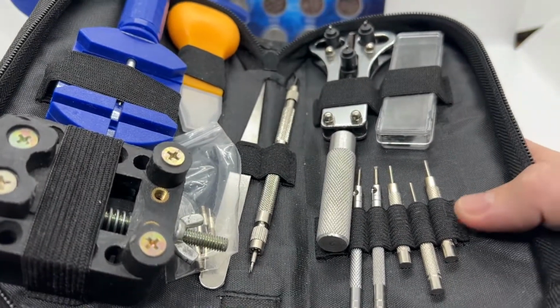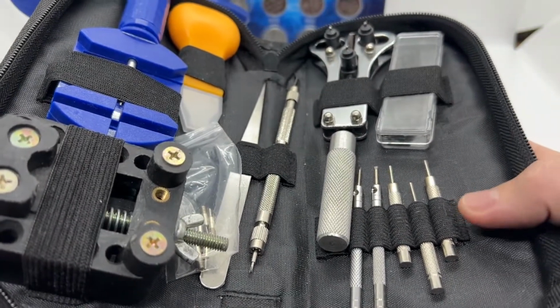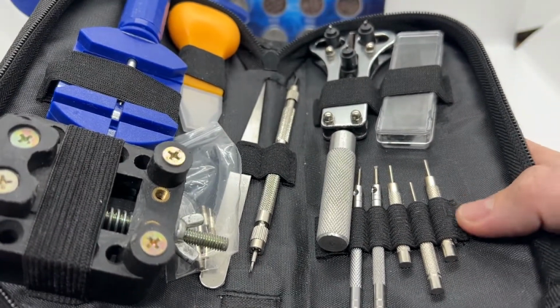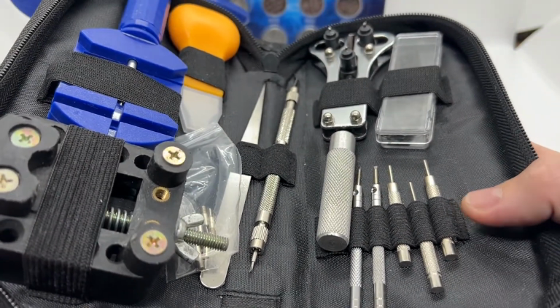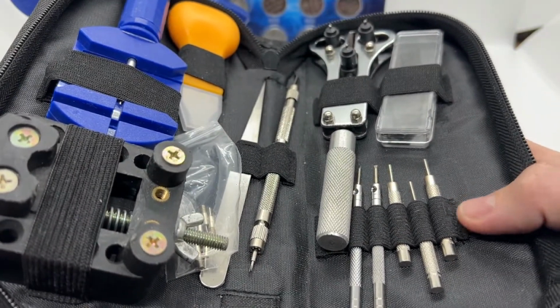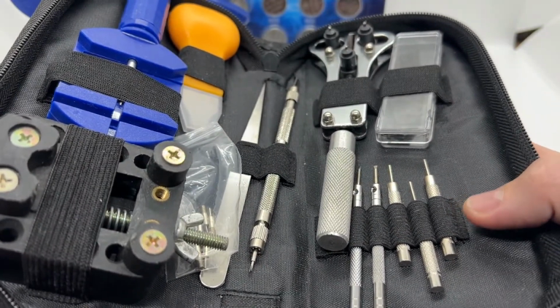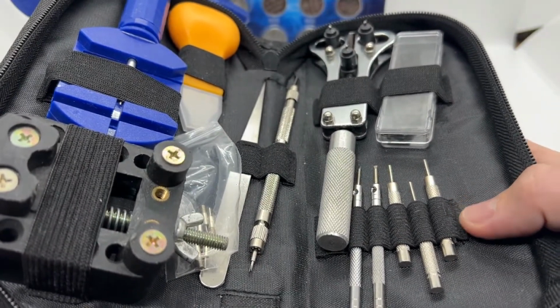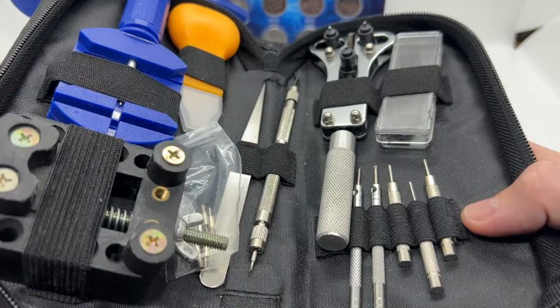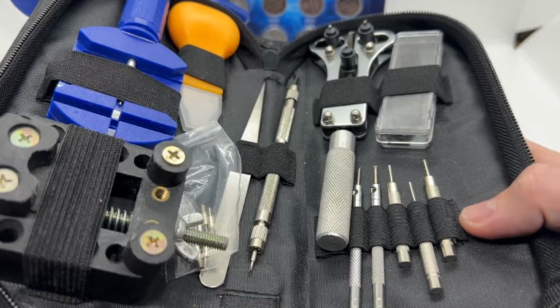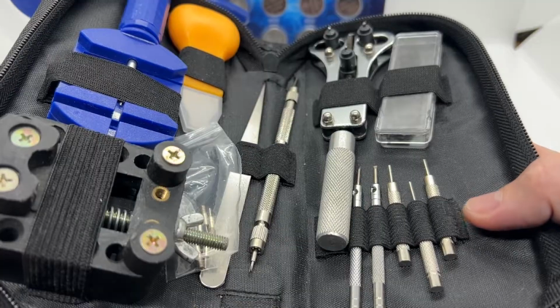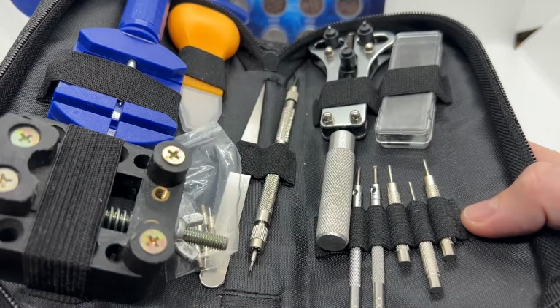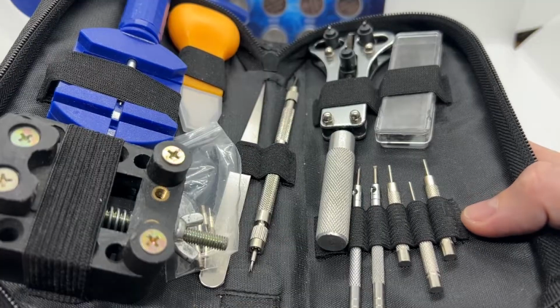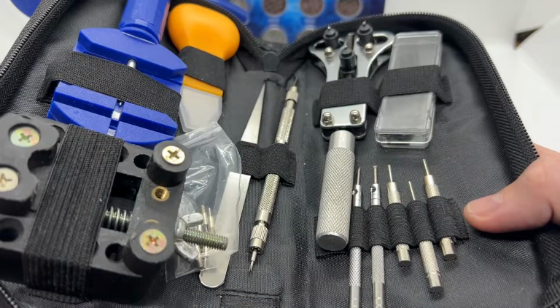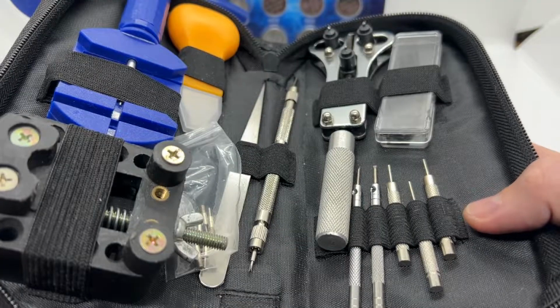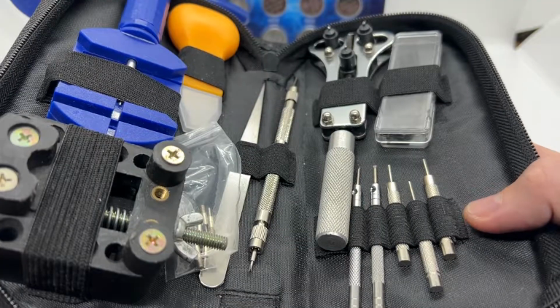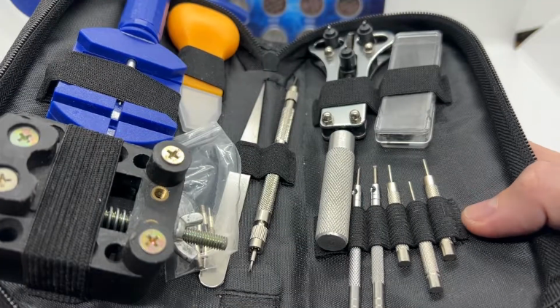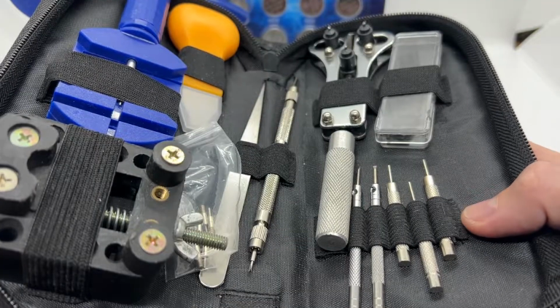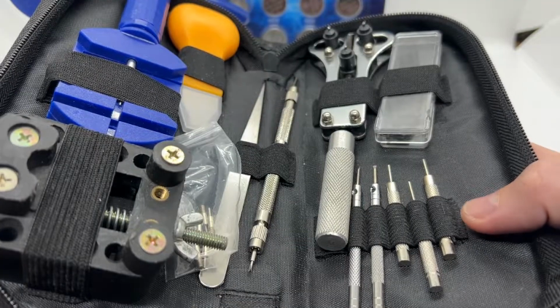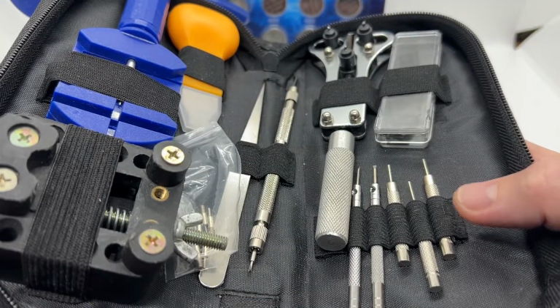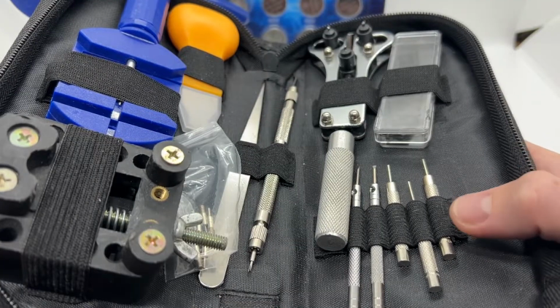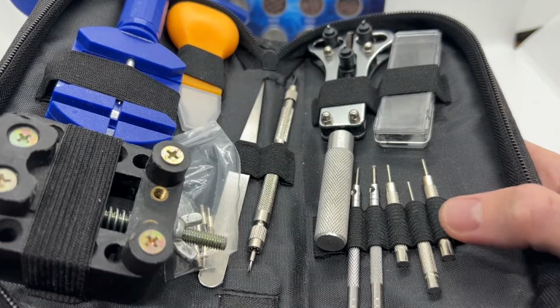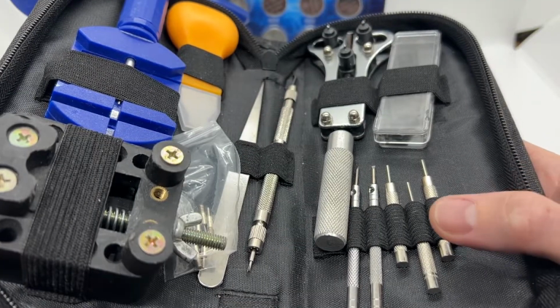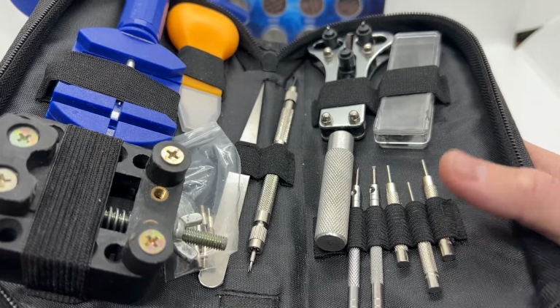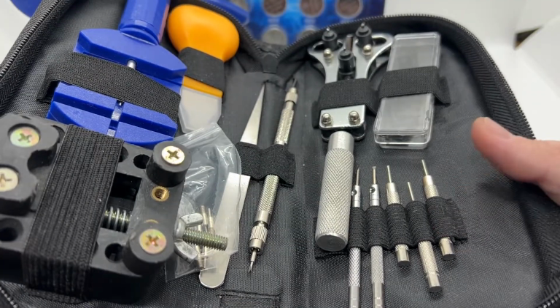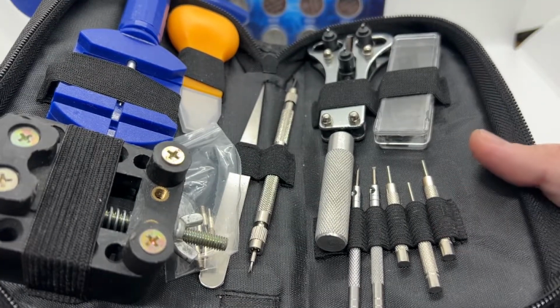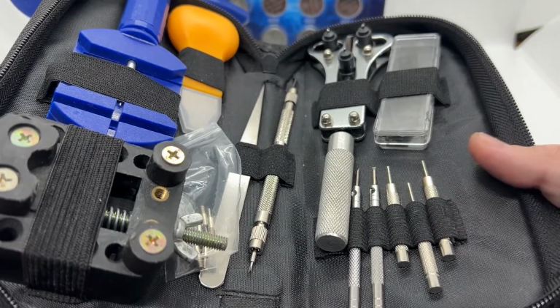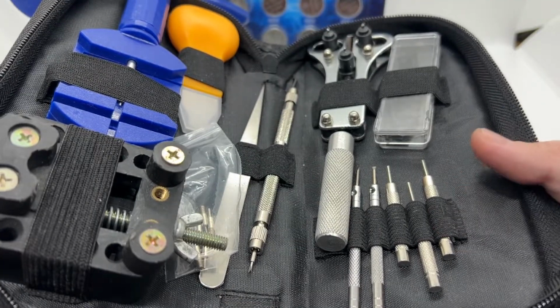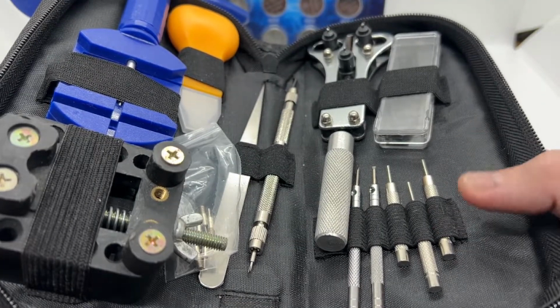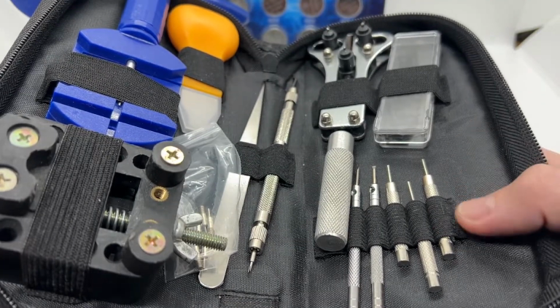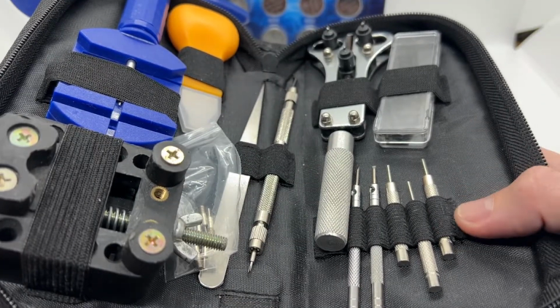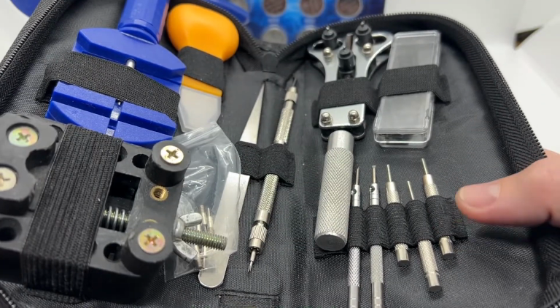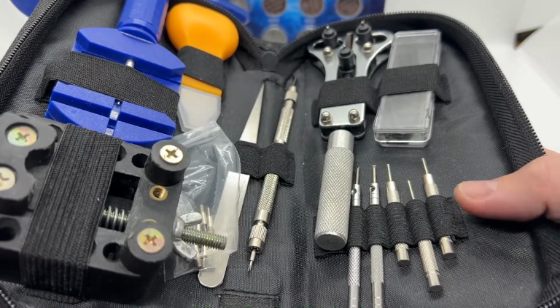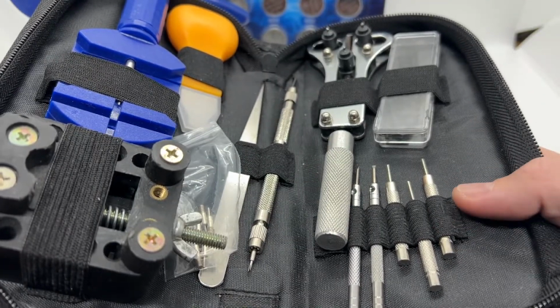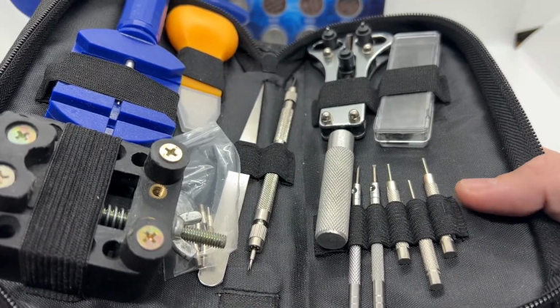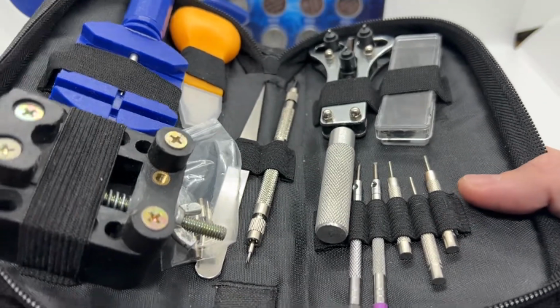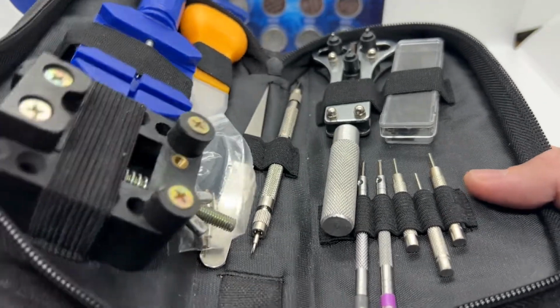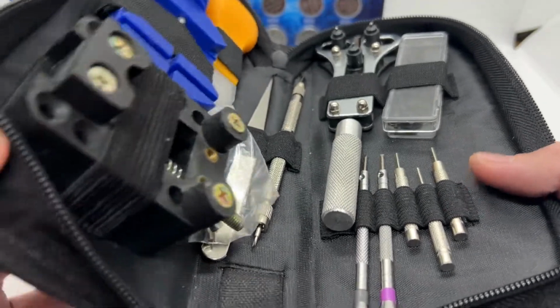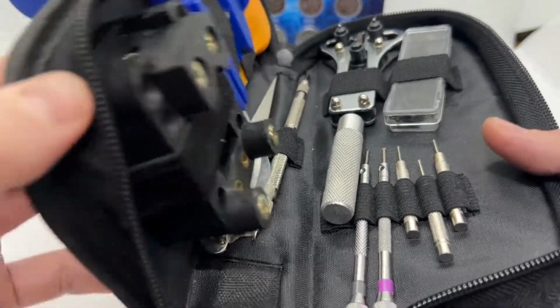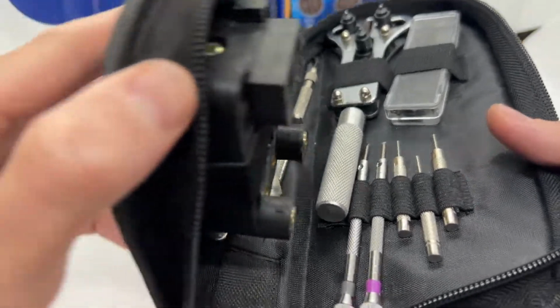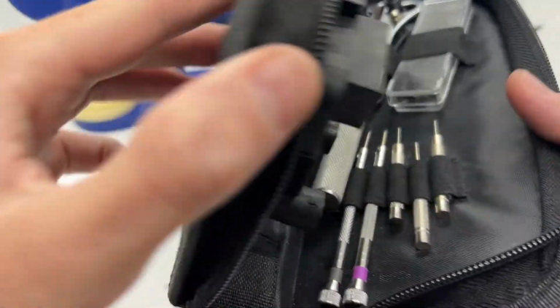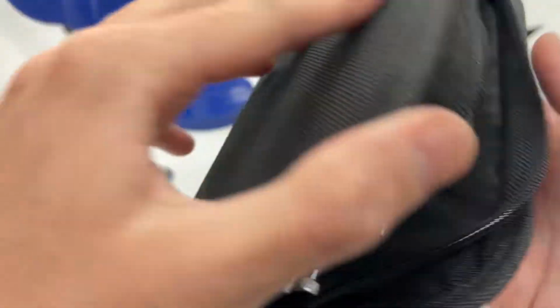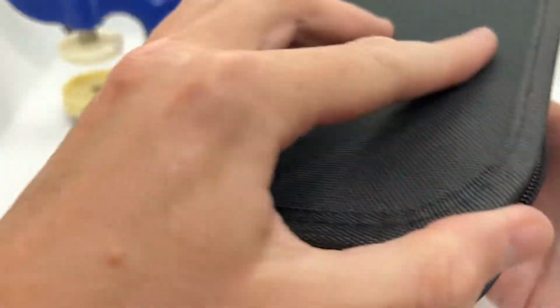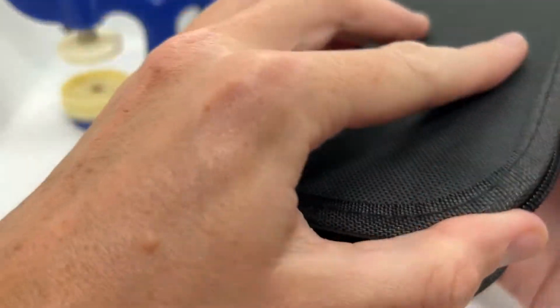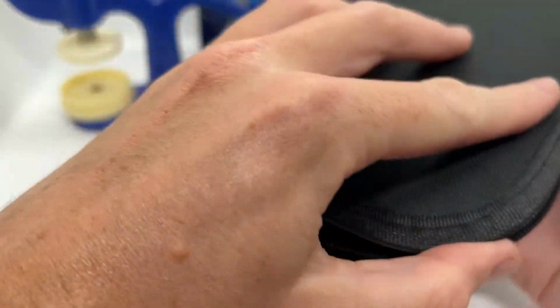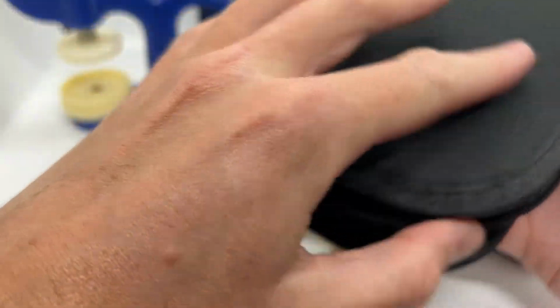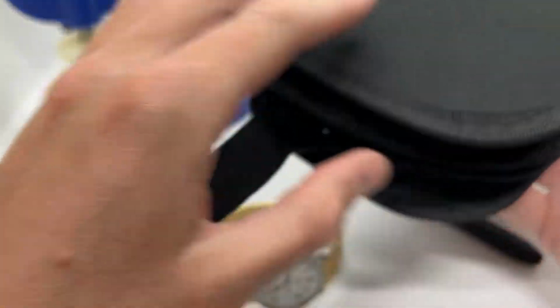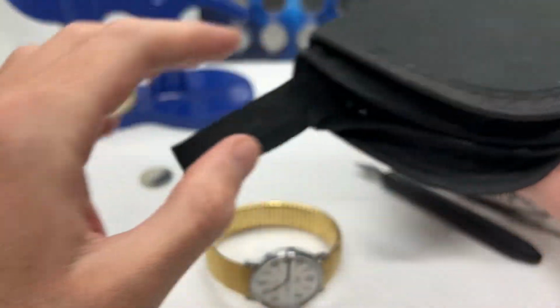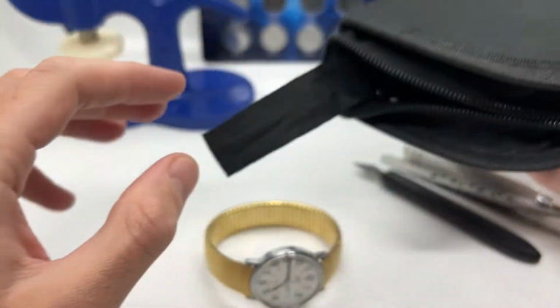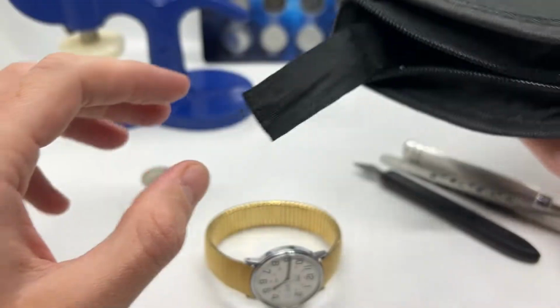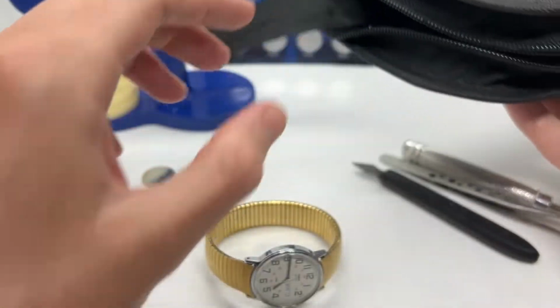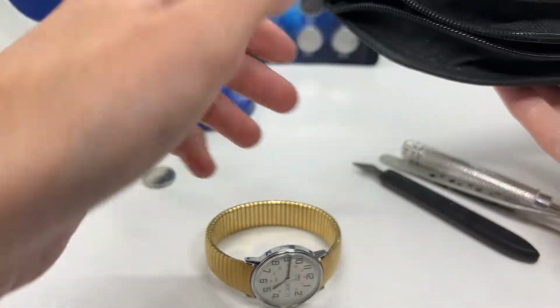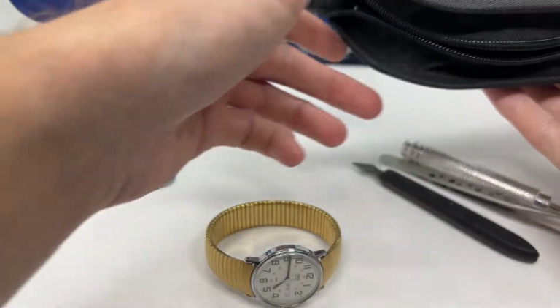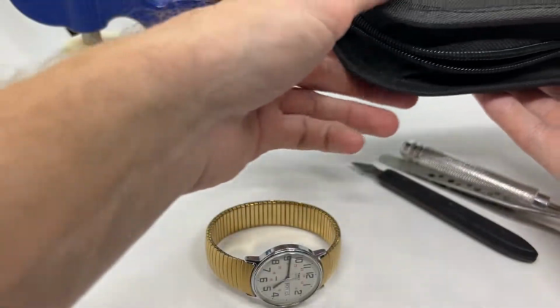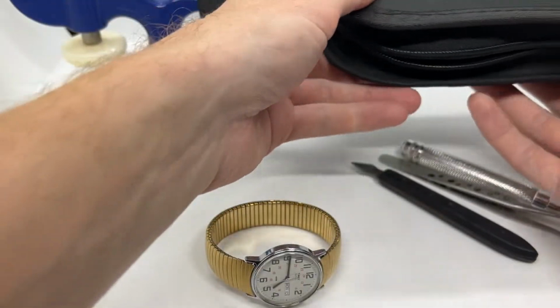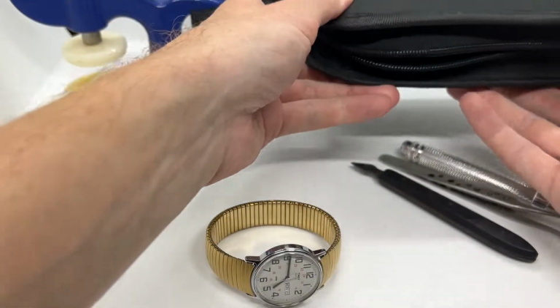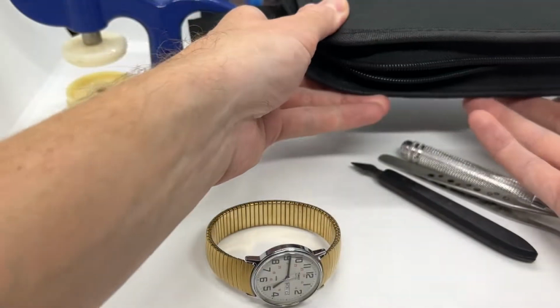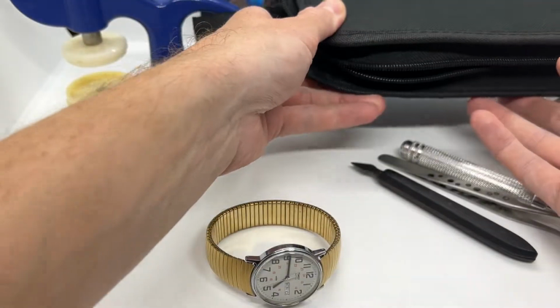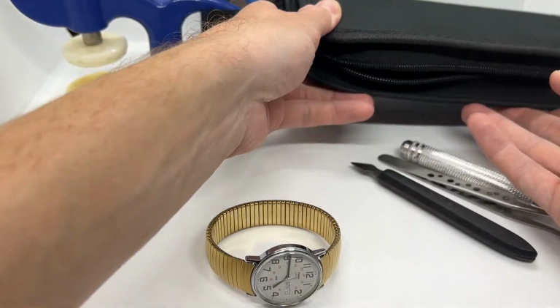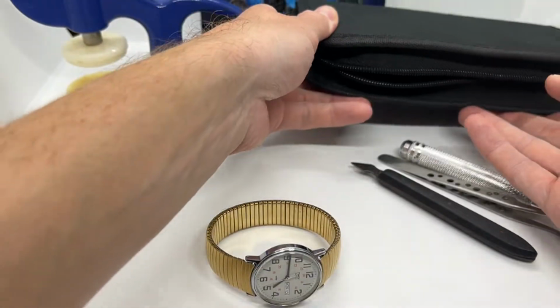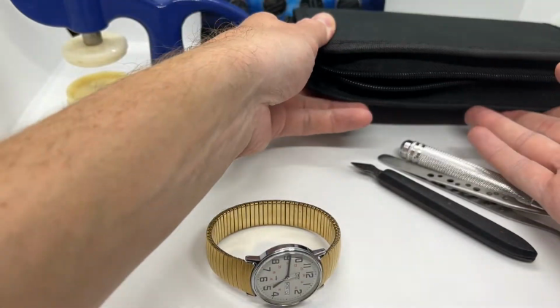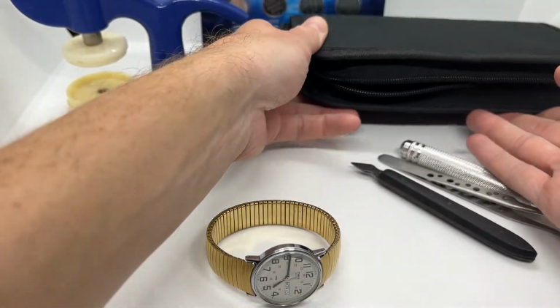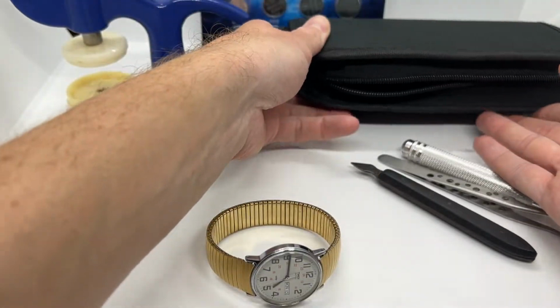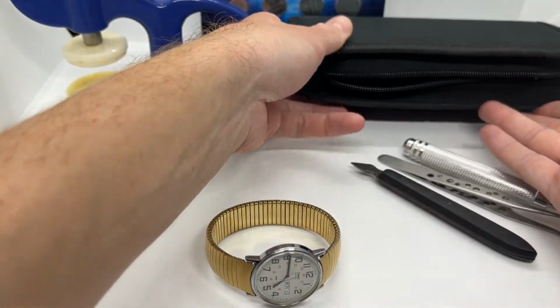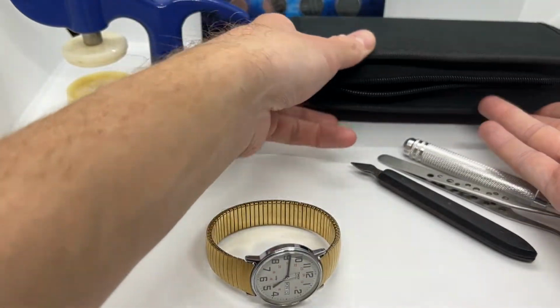Inside the basic watchmaker toolkit you are going to find all the basic tools that you need in order to start working on your watches.